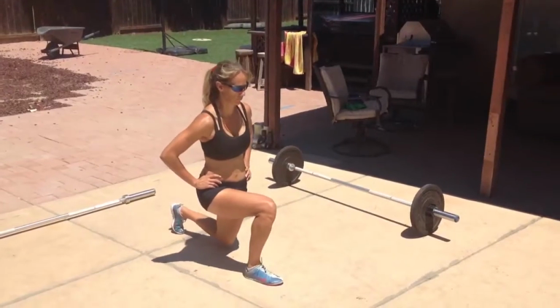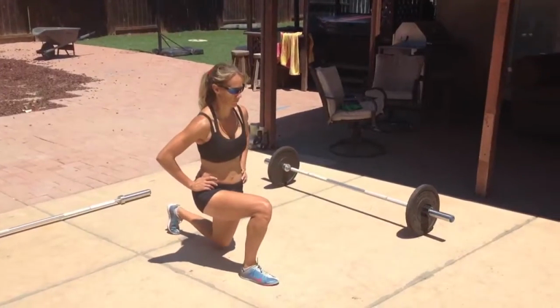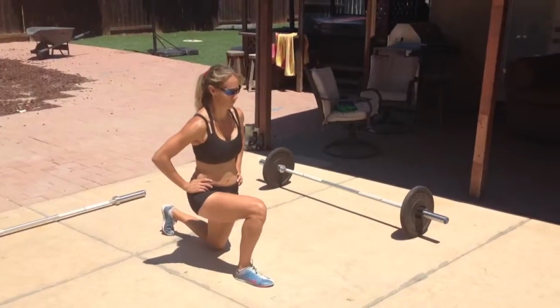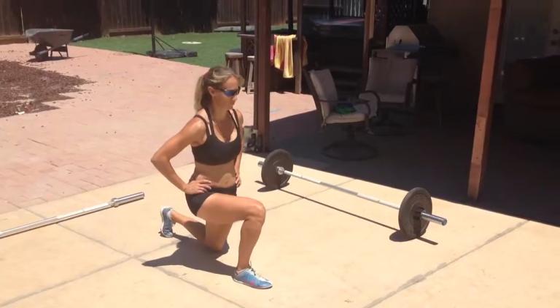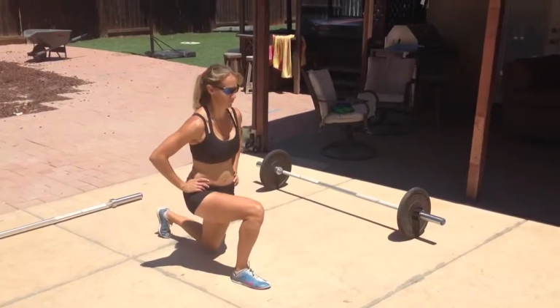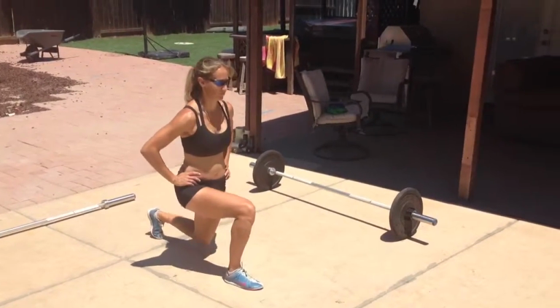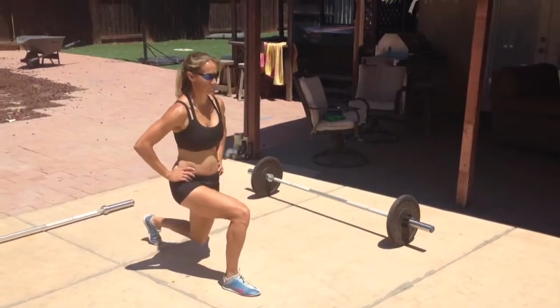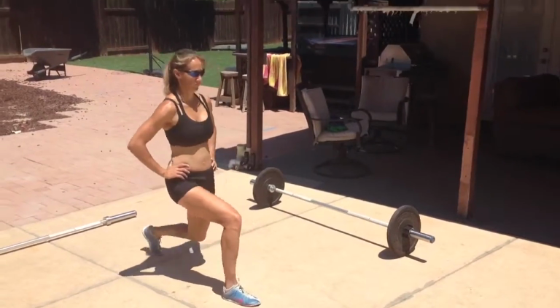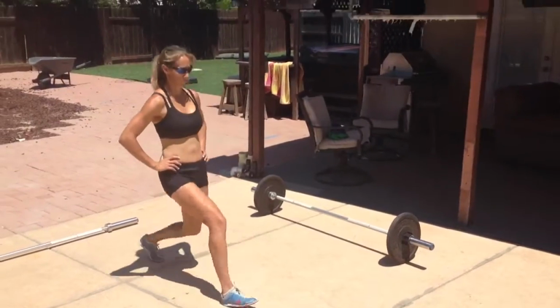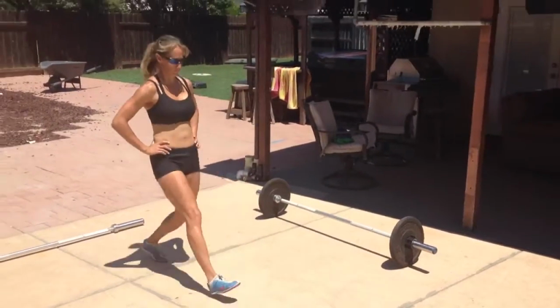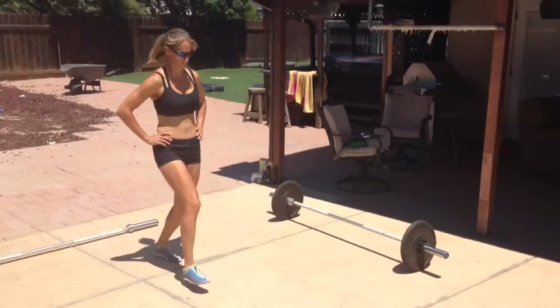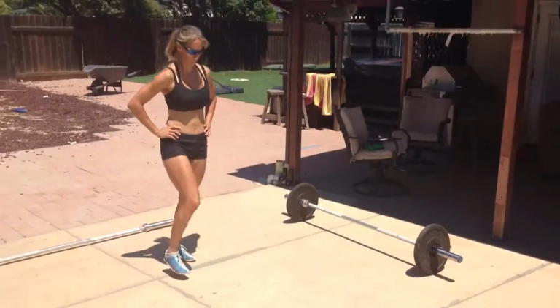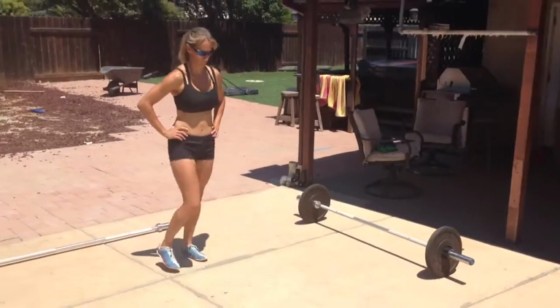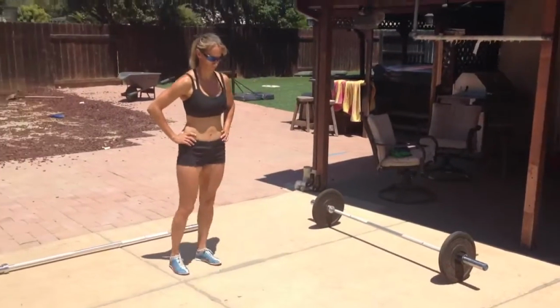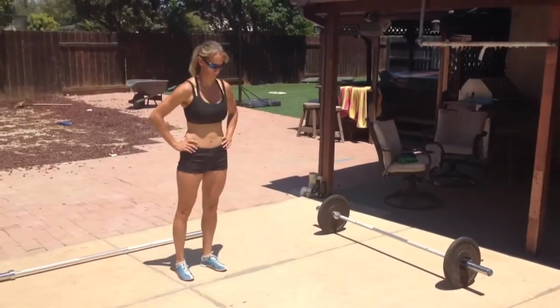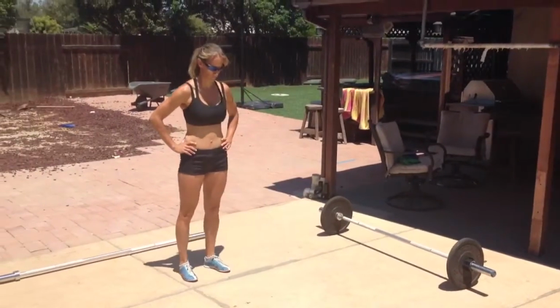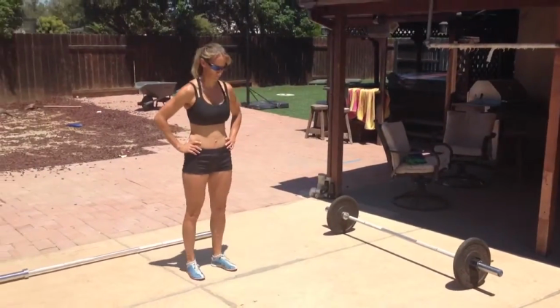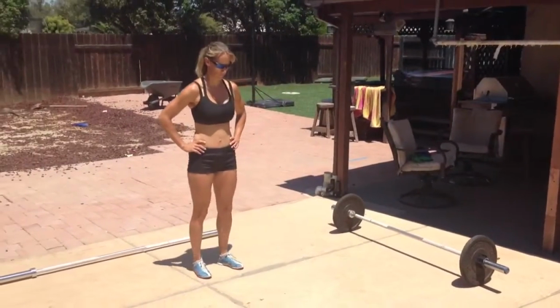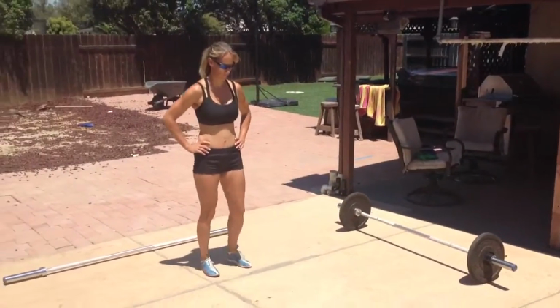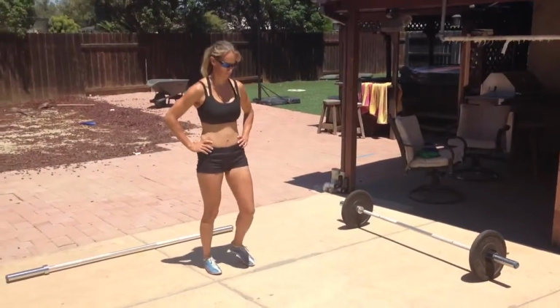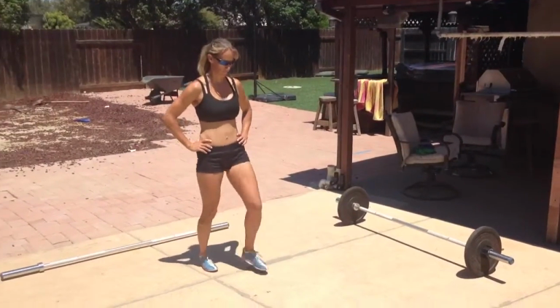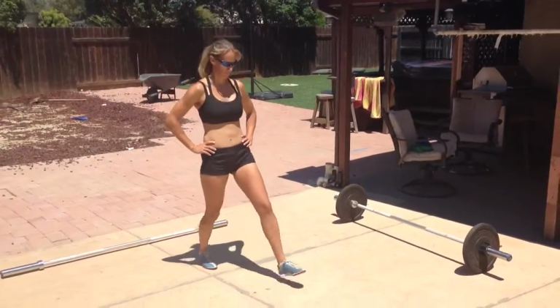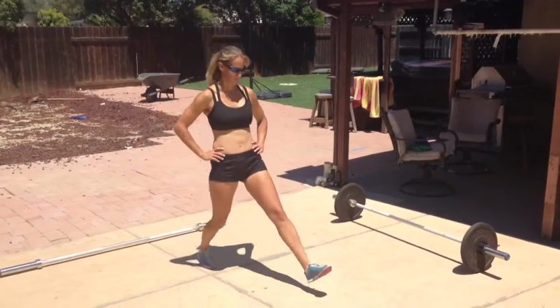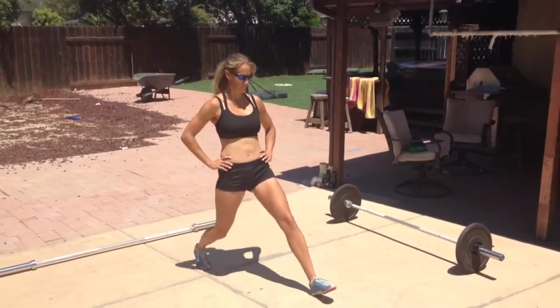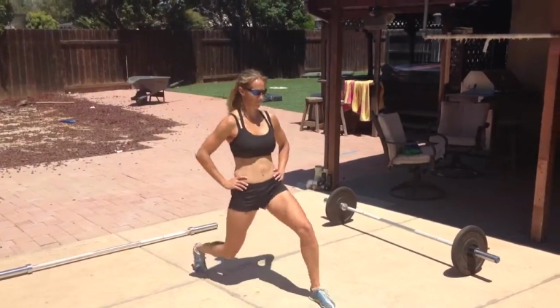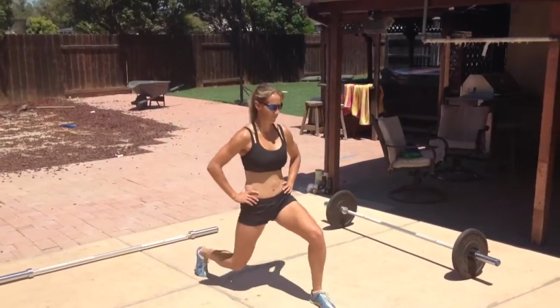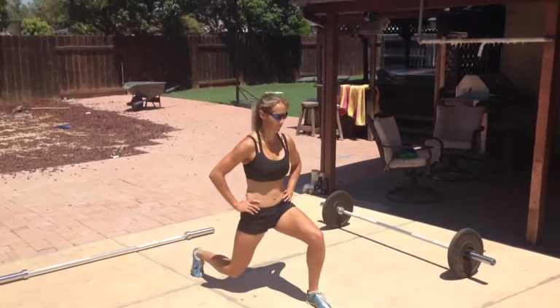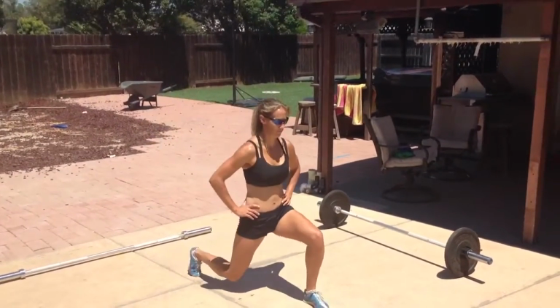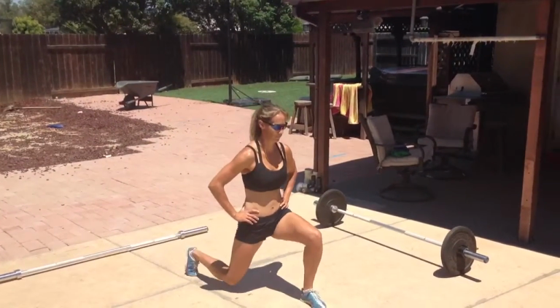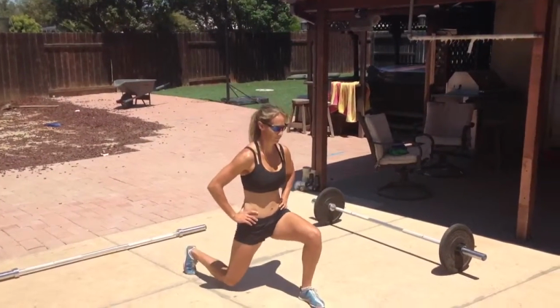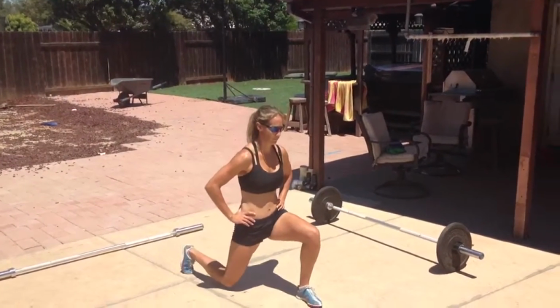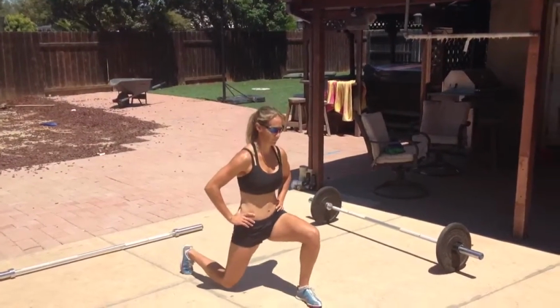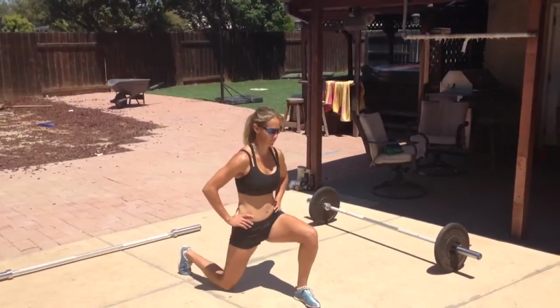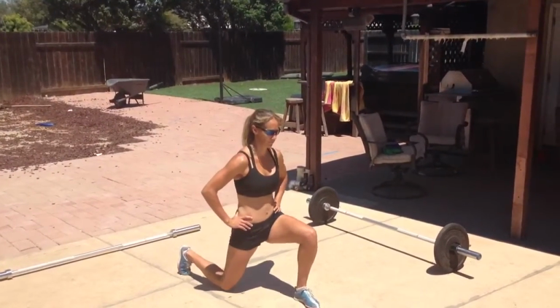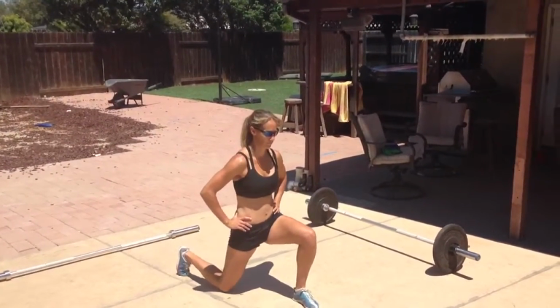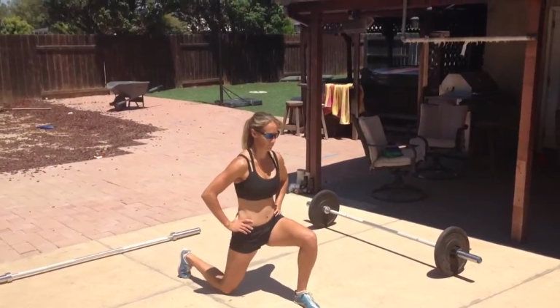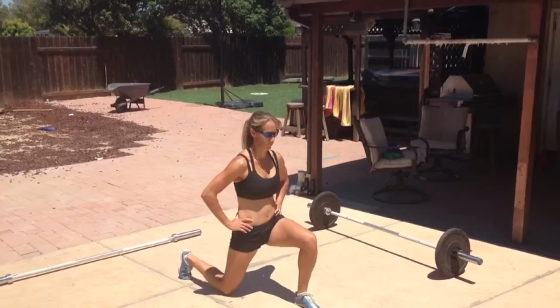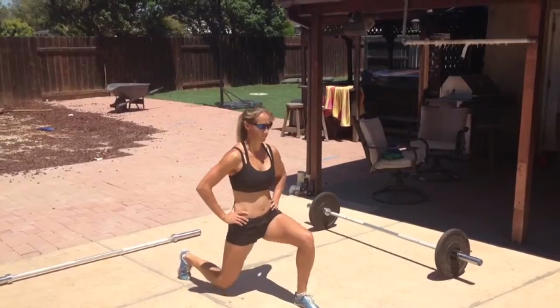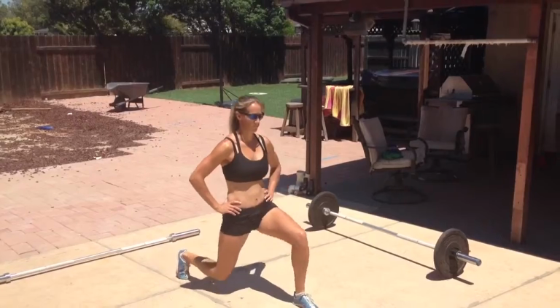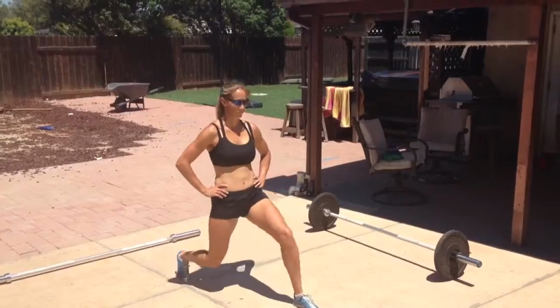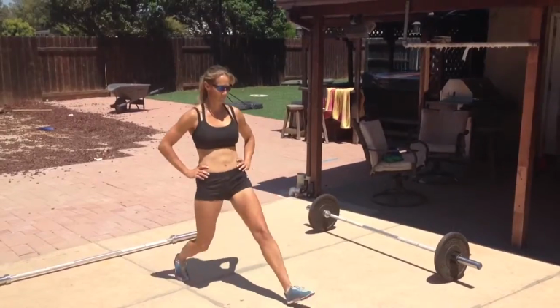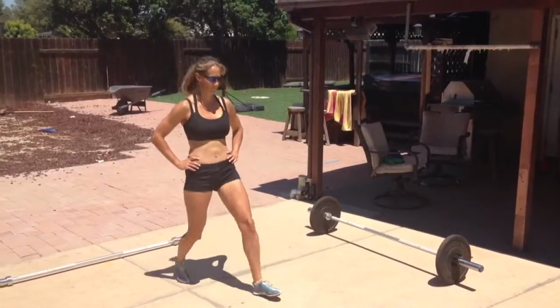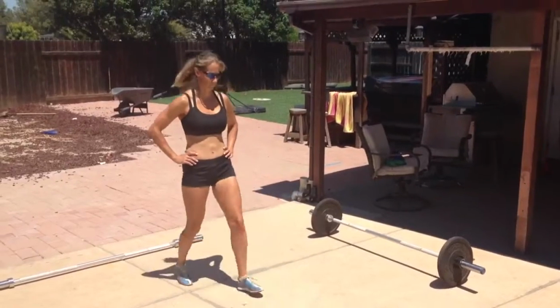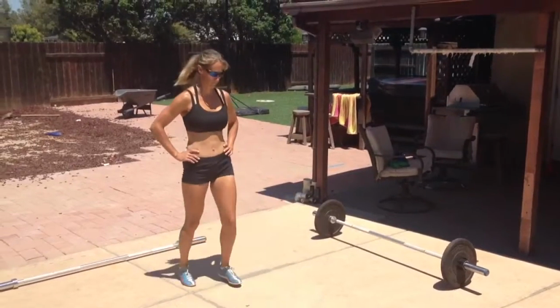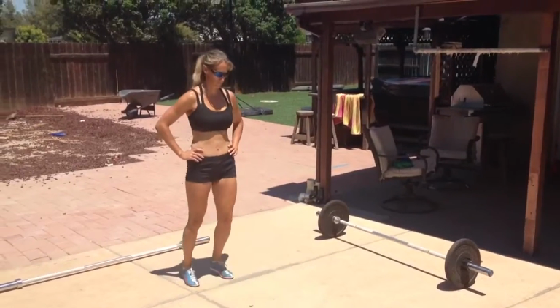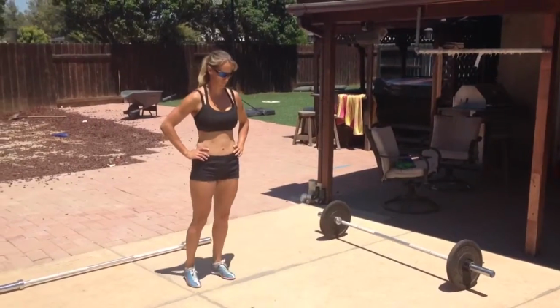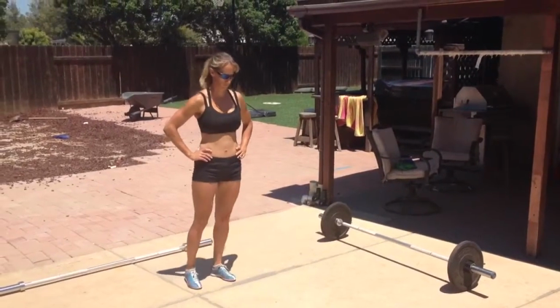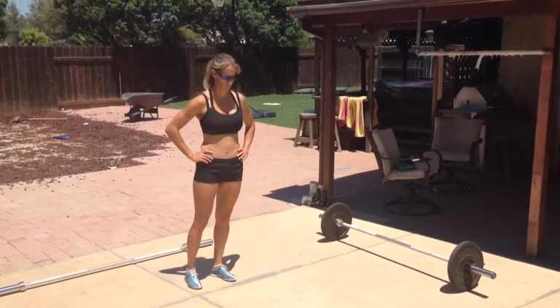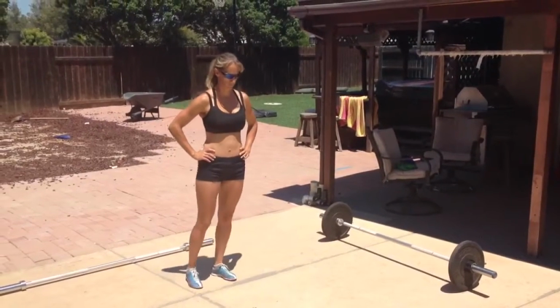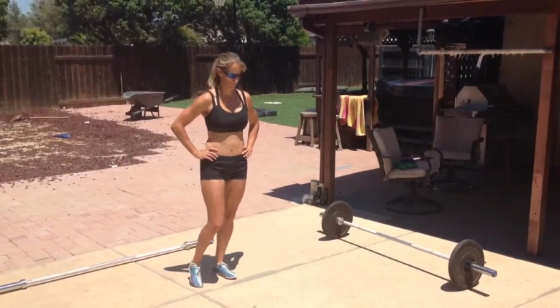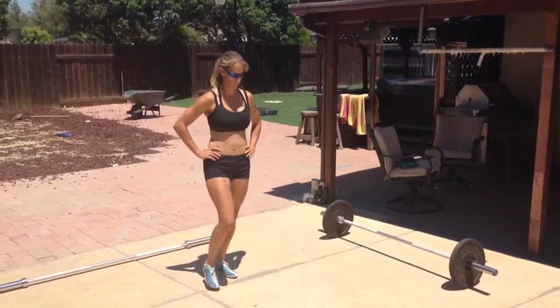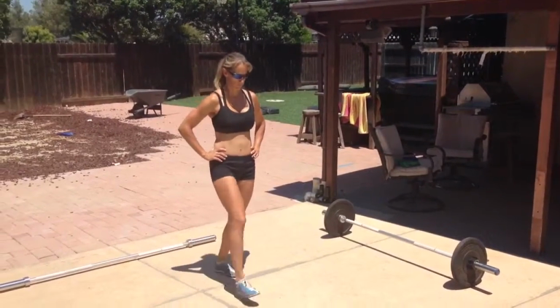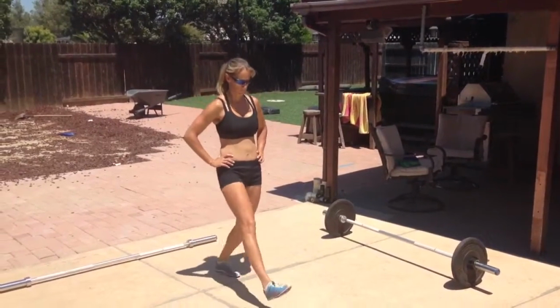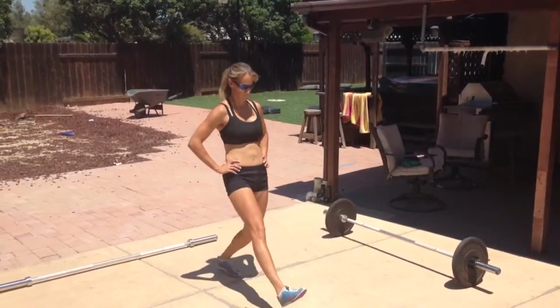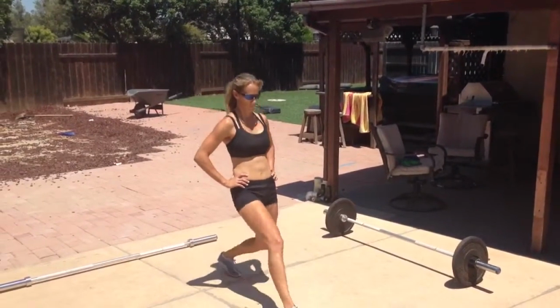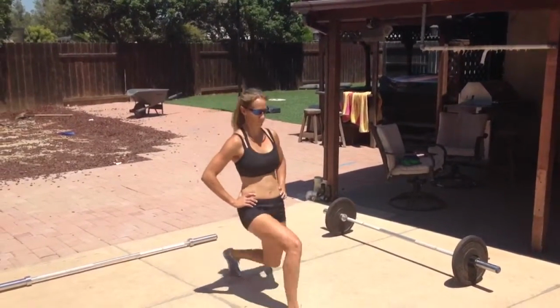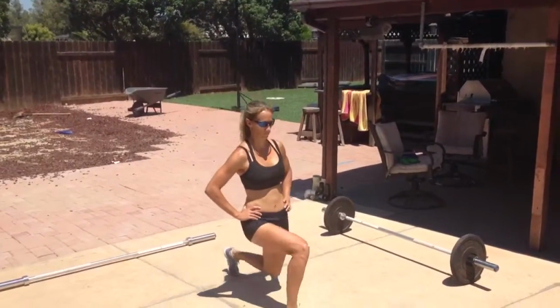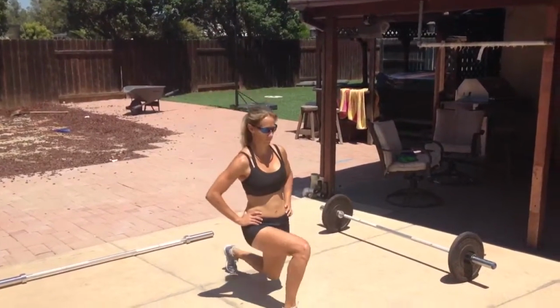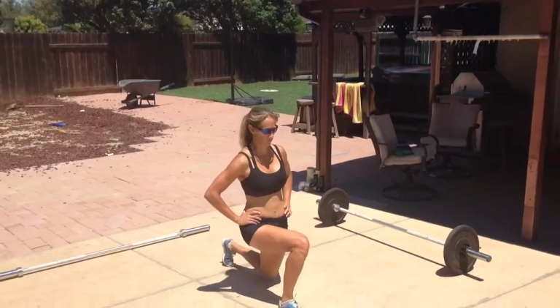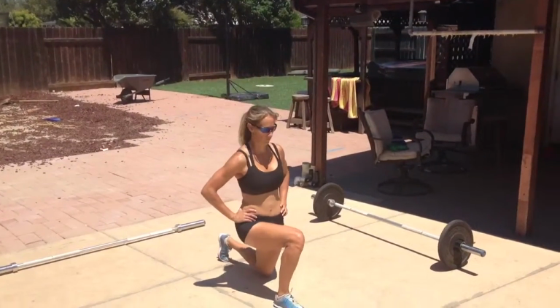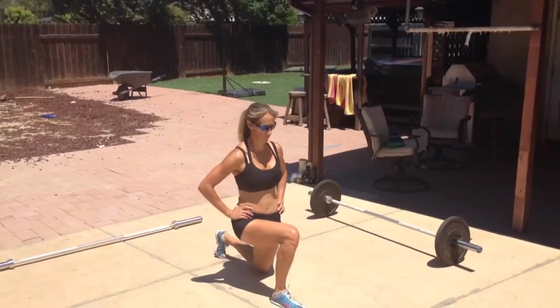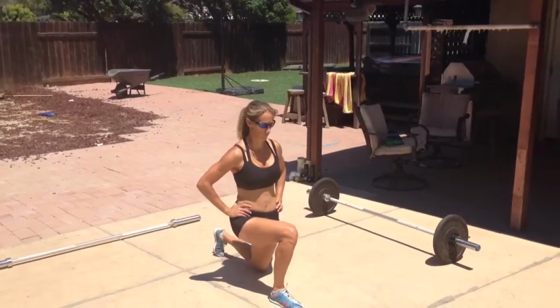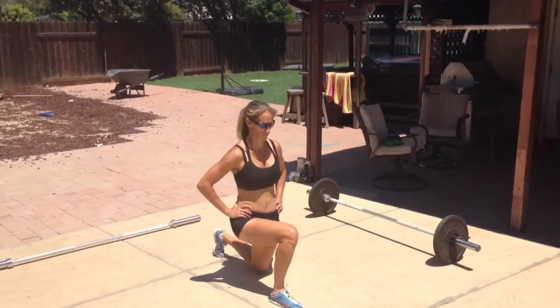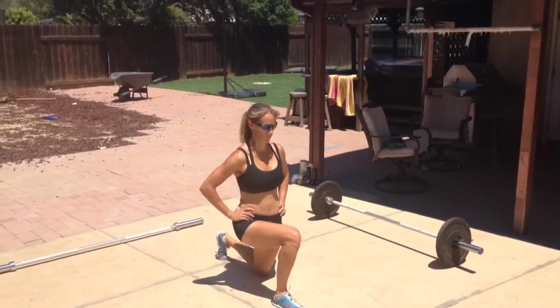Lunges. Biggest point of performance is your knee touches the ground every time. Try to square everything off as you go down.